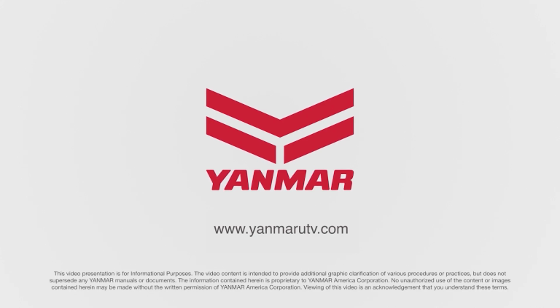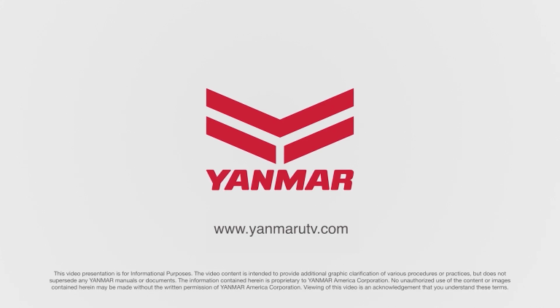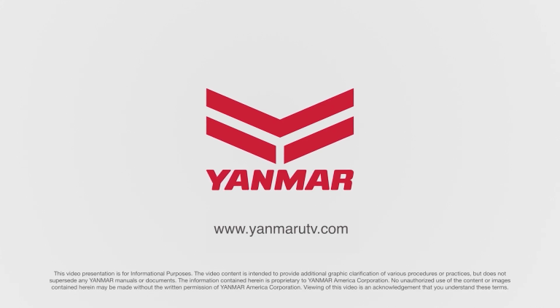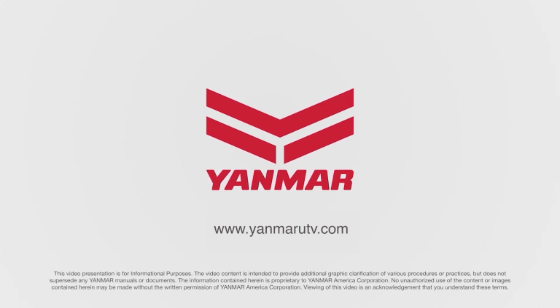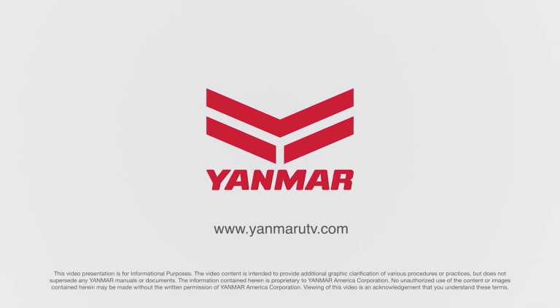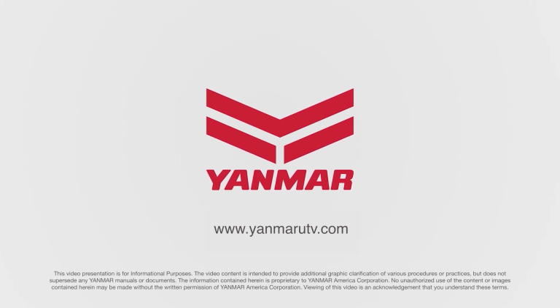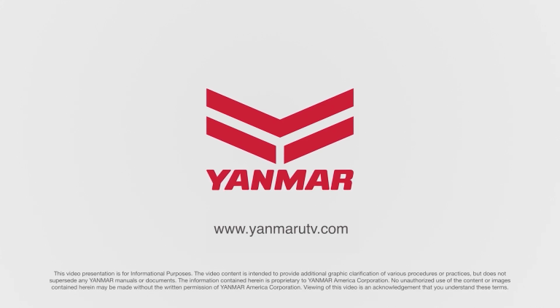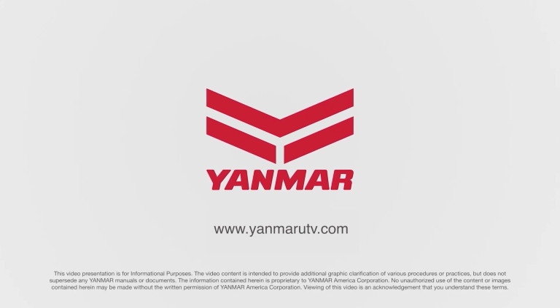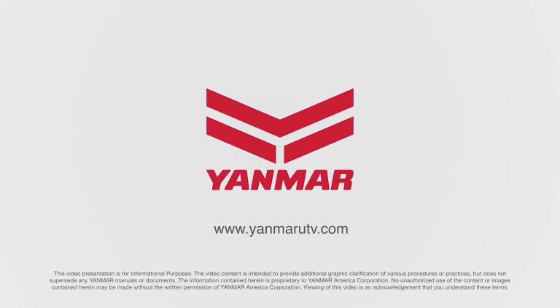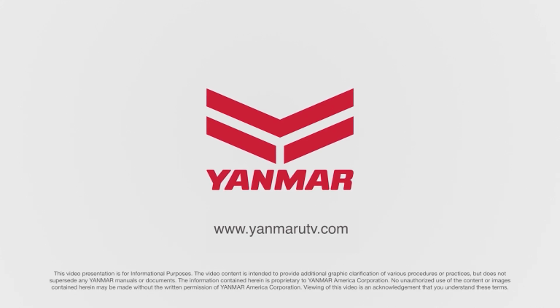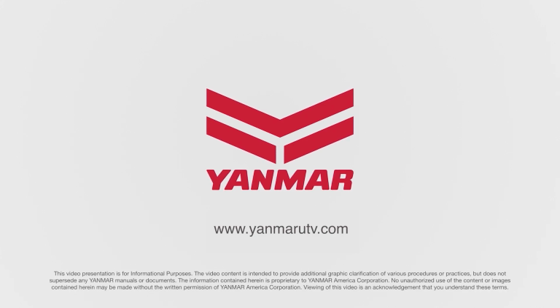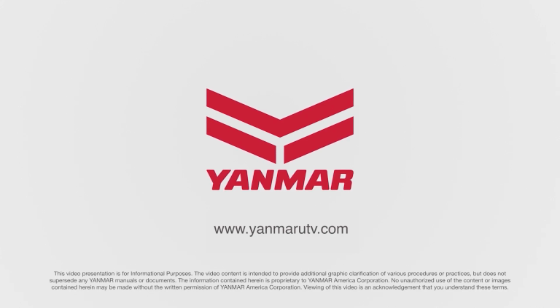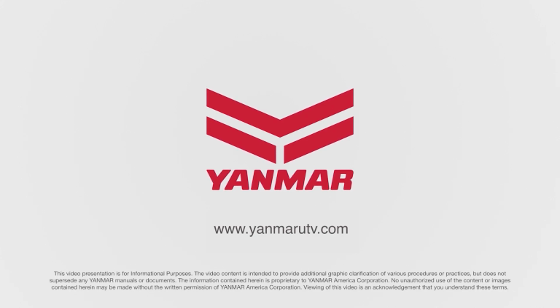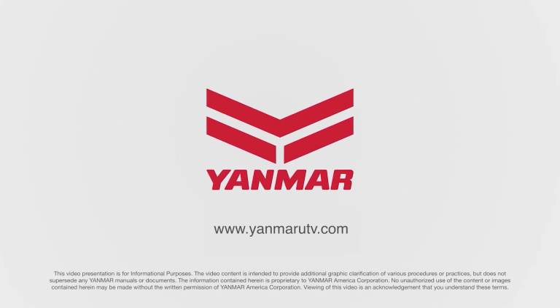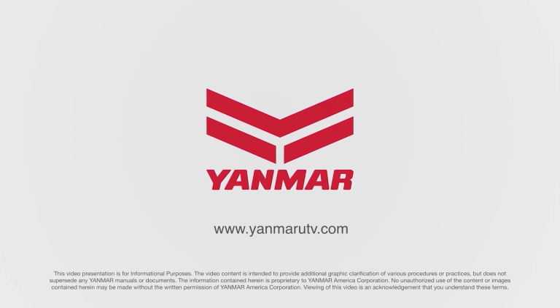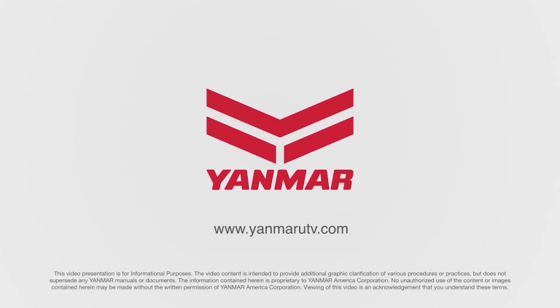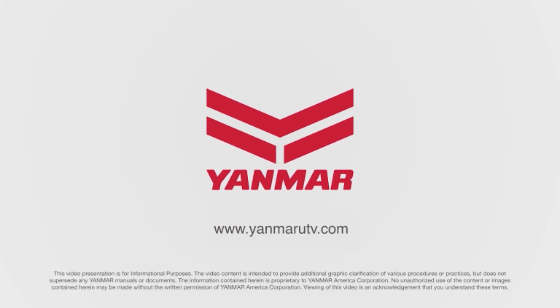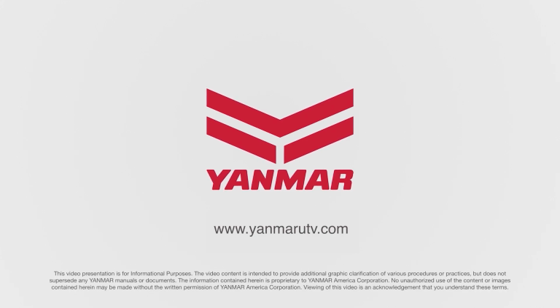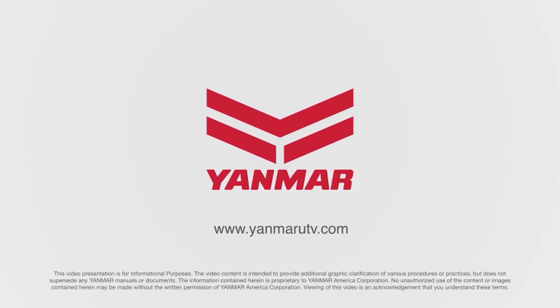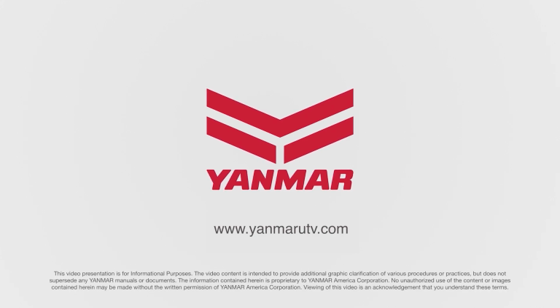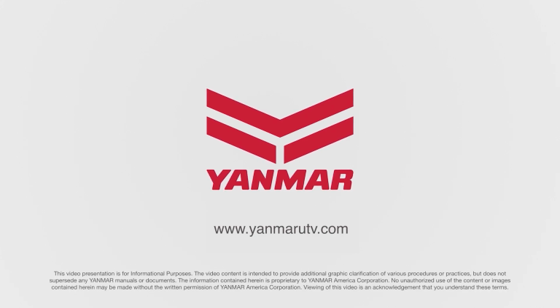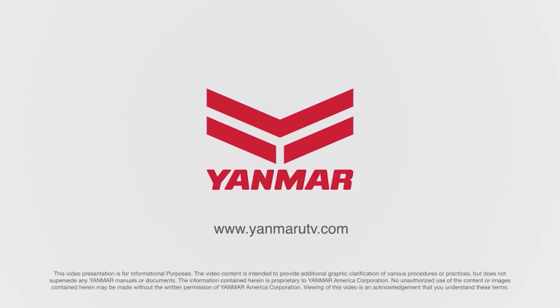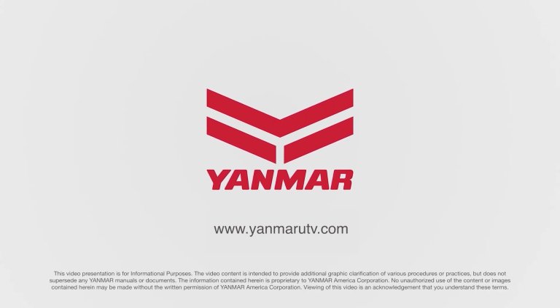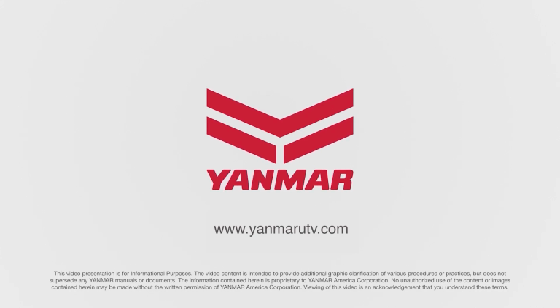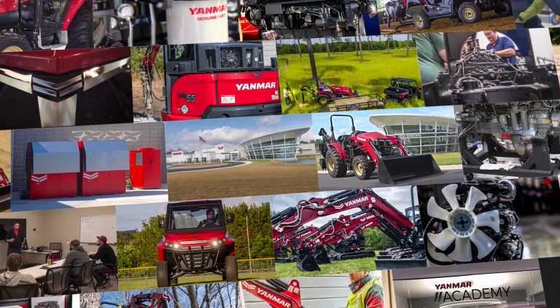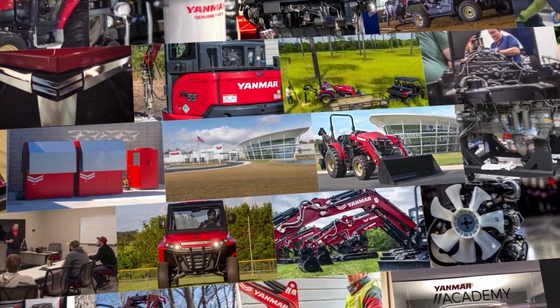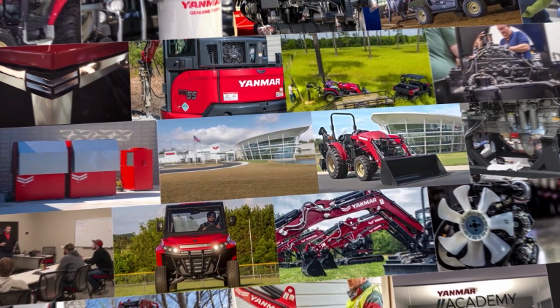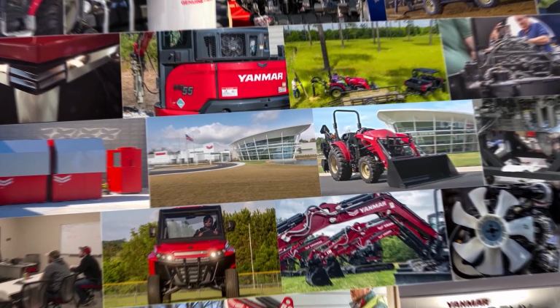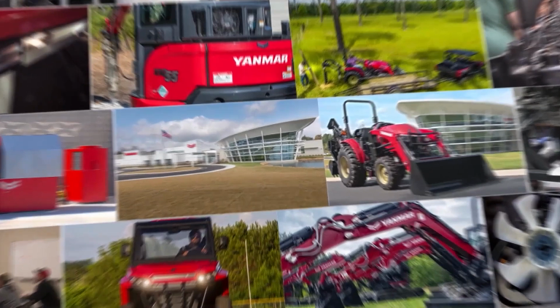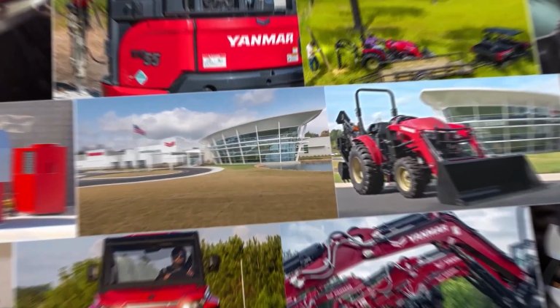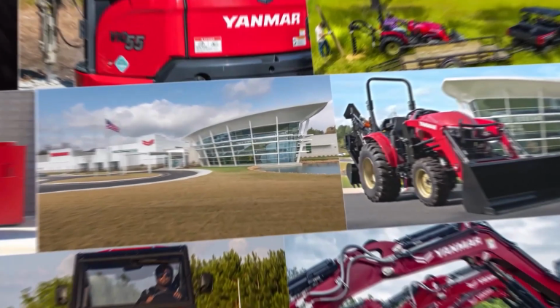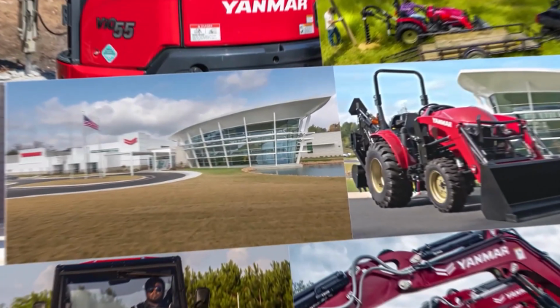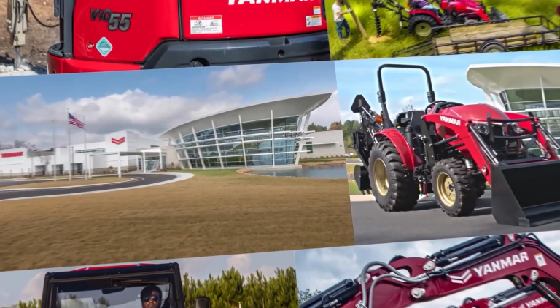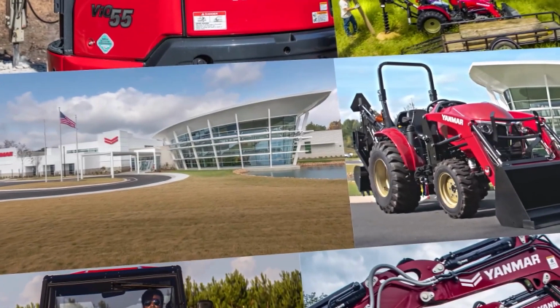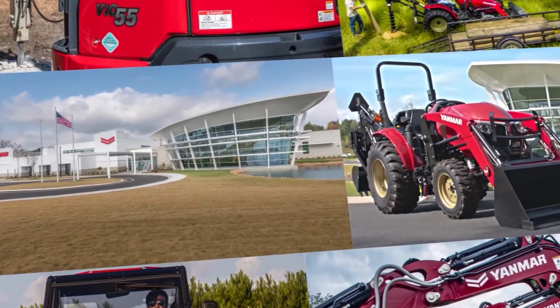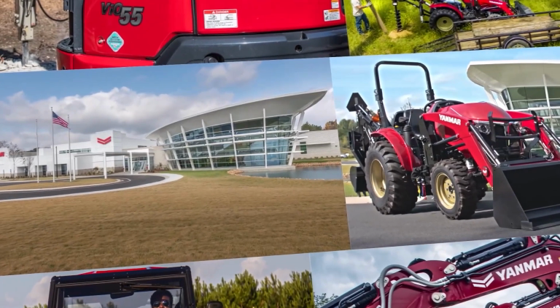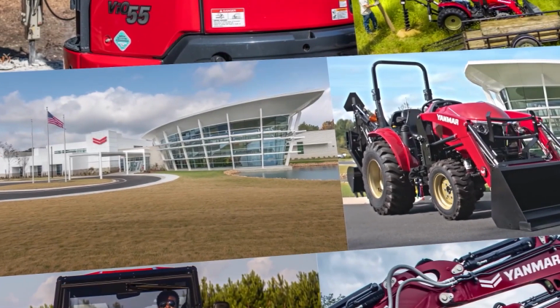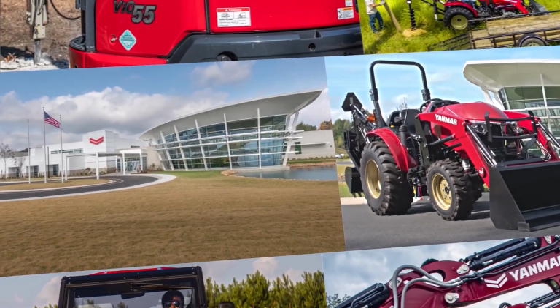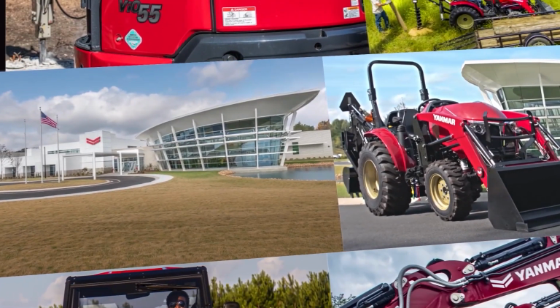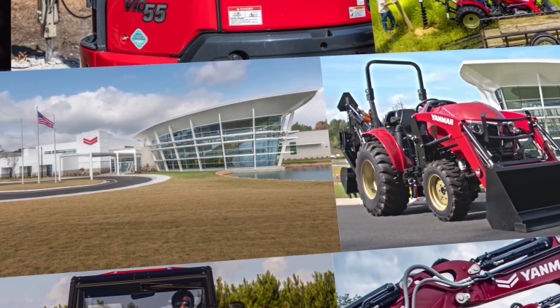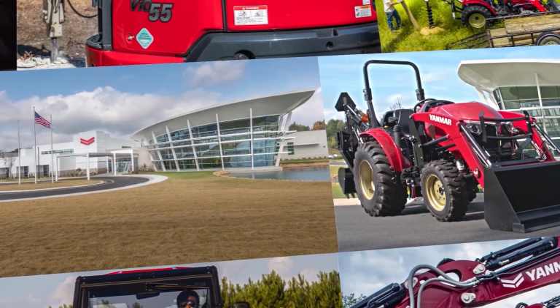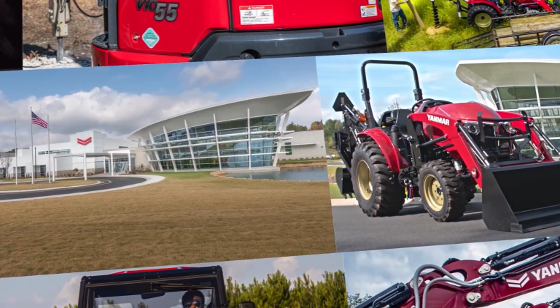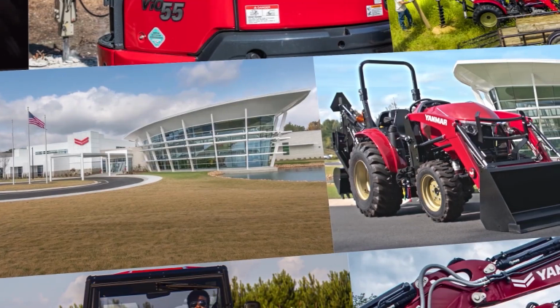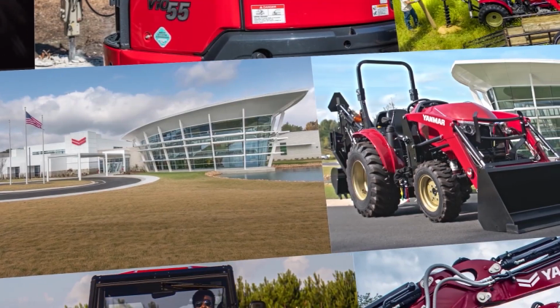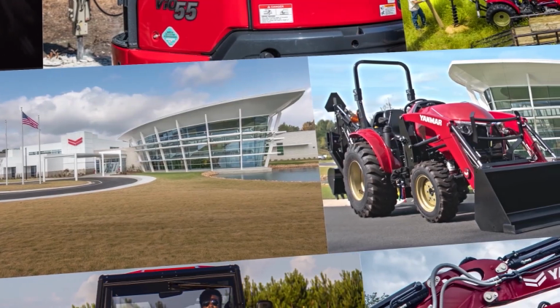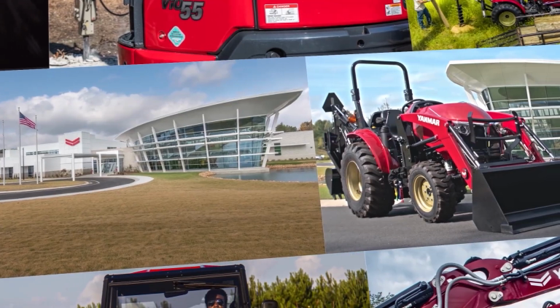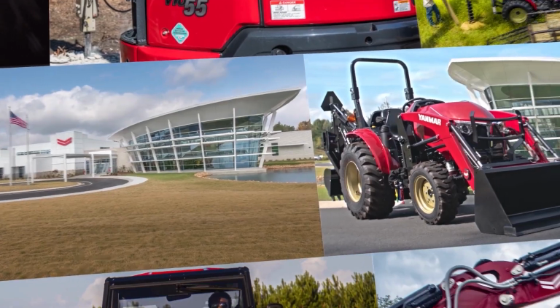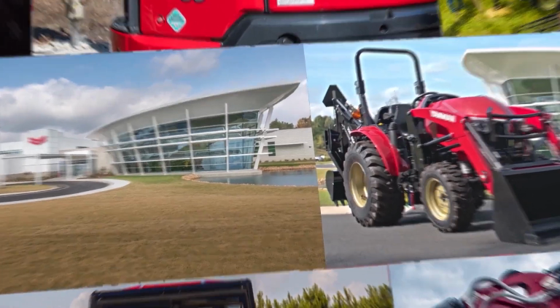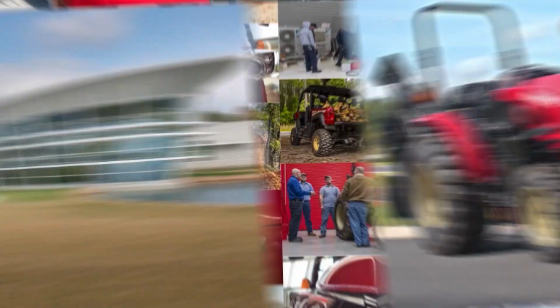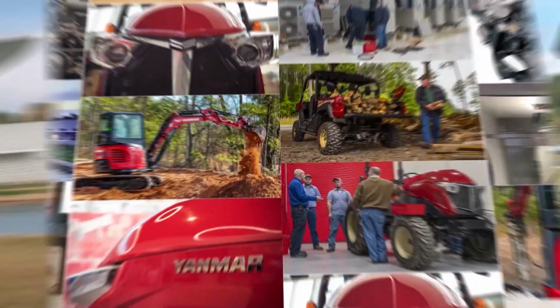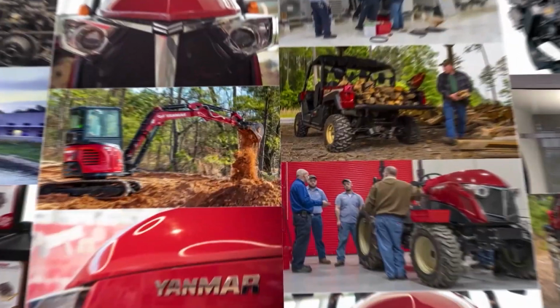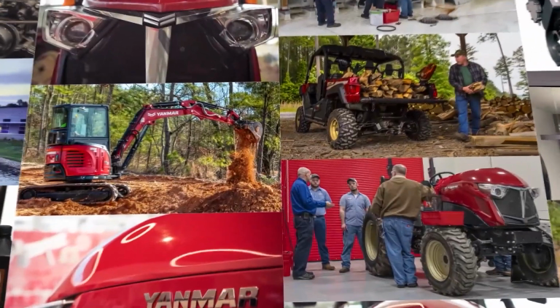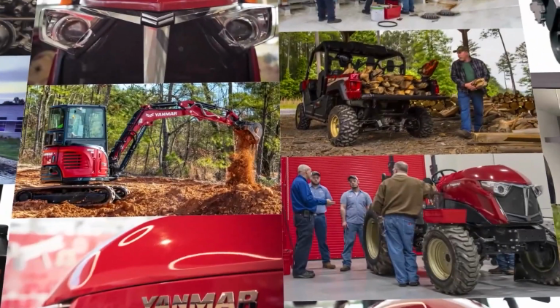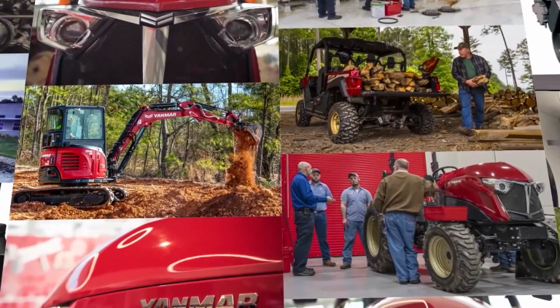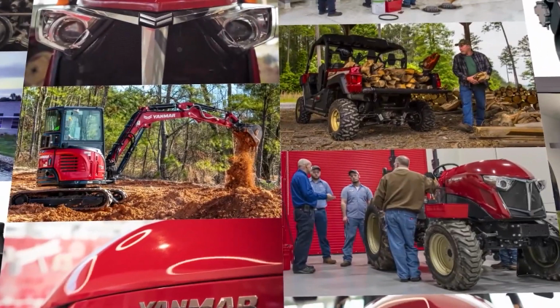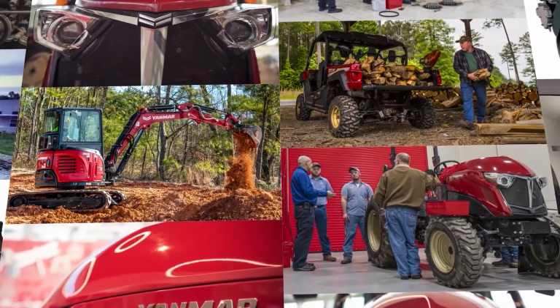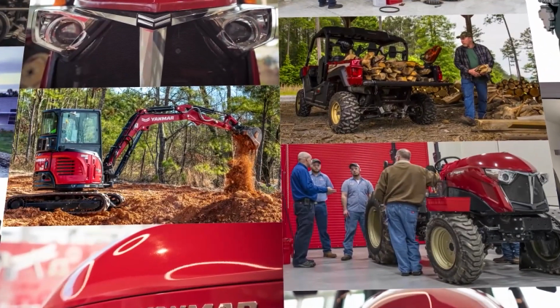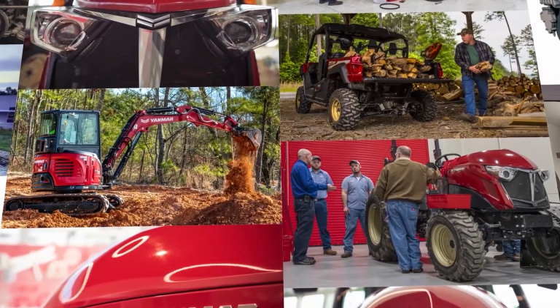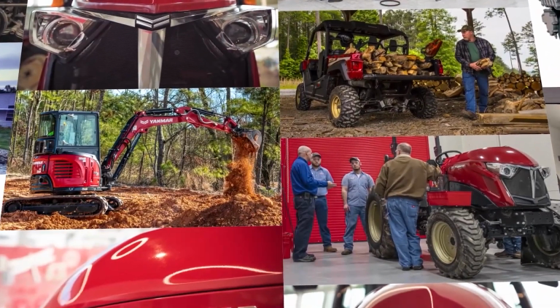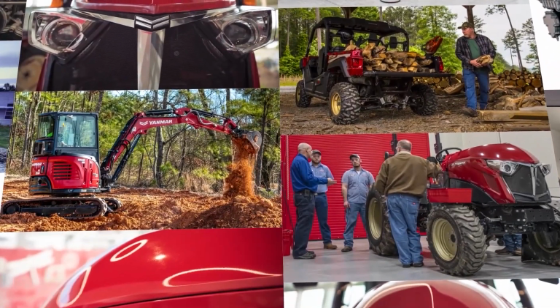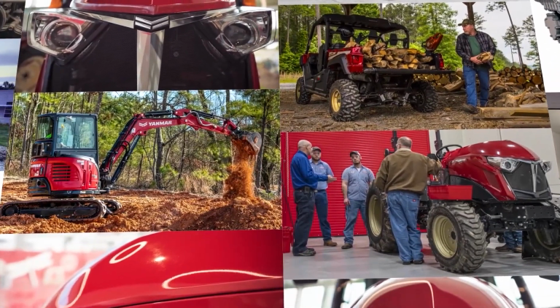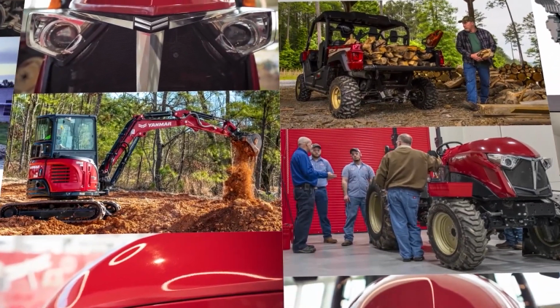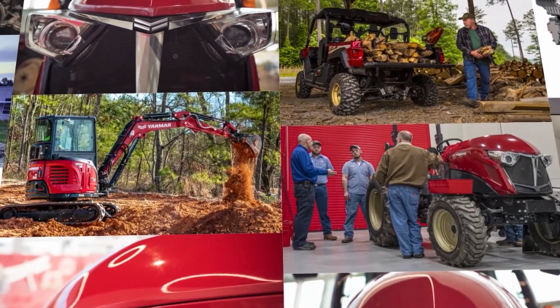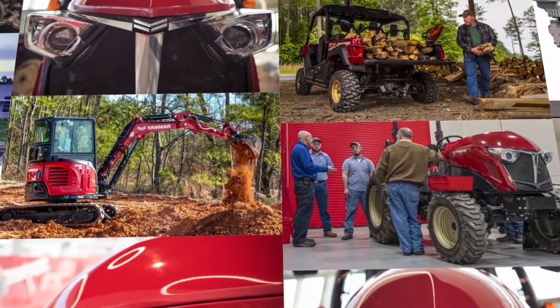If the air filter is extremely dirty, wet, or deteriorated, replace it with a new Yanmar air filter.